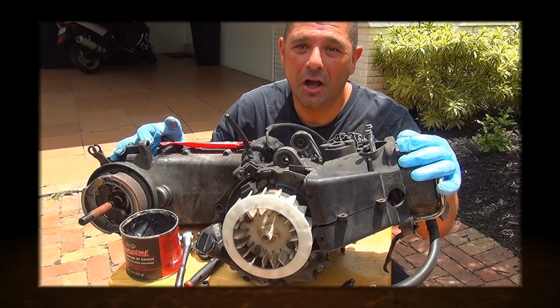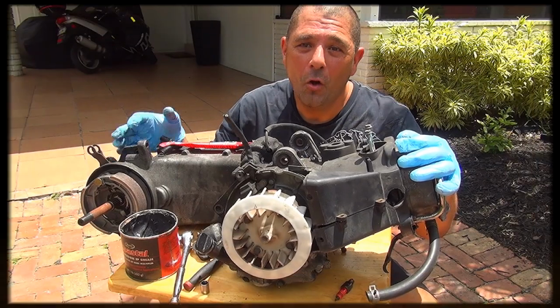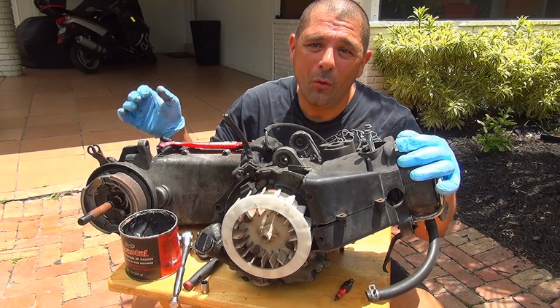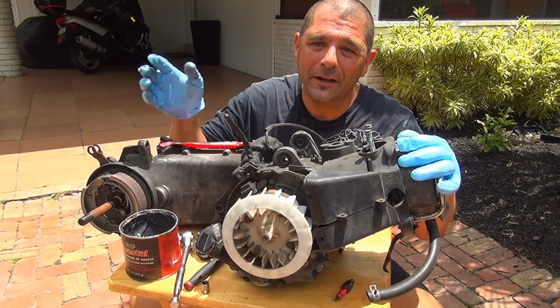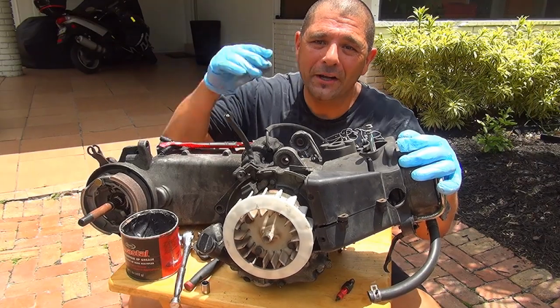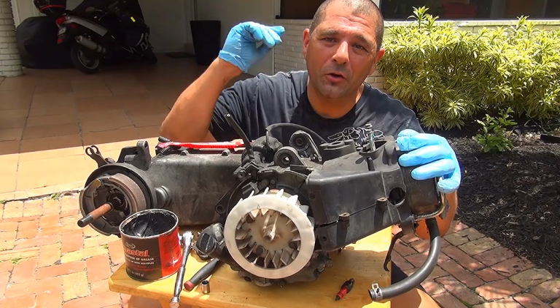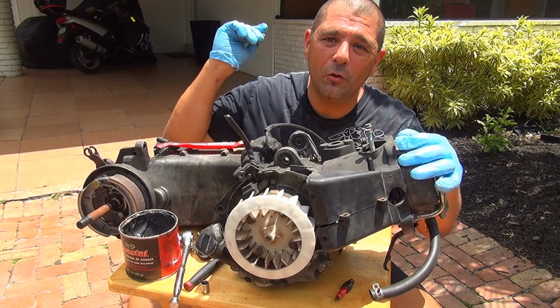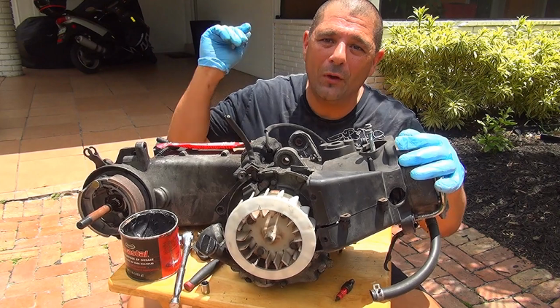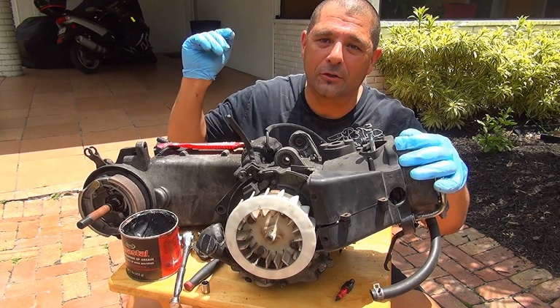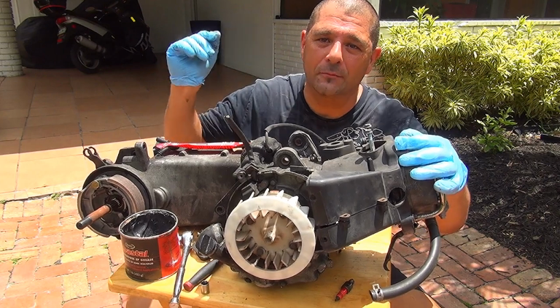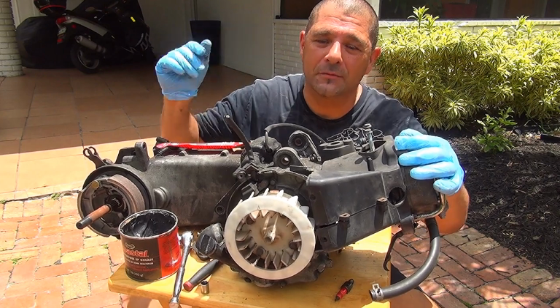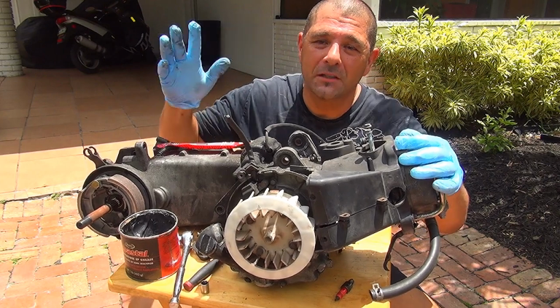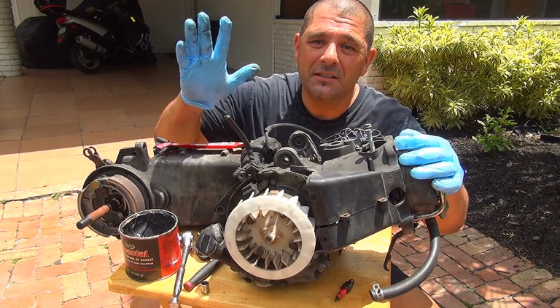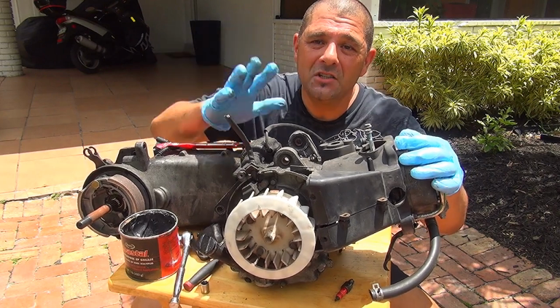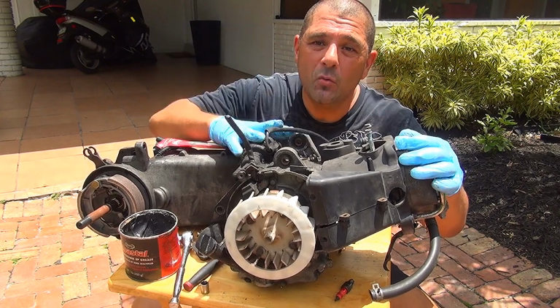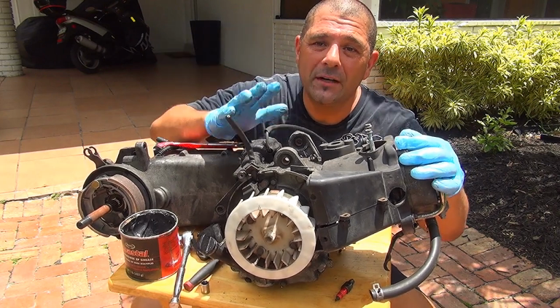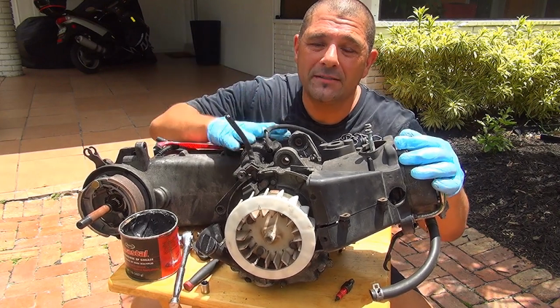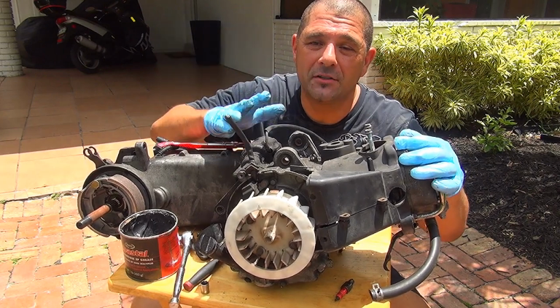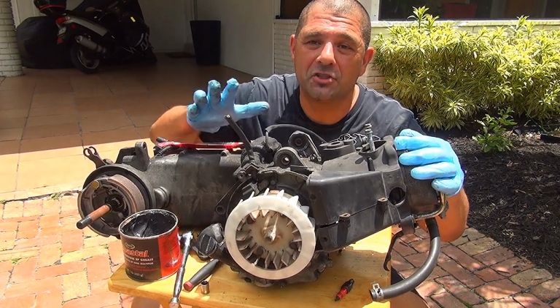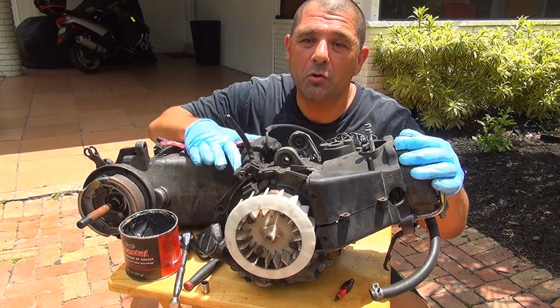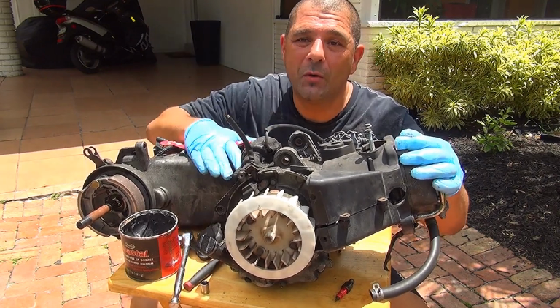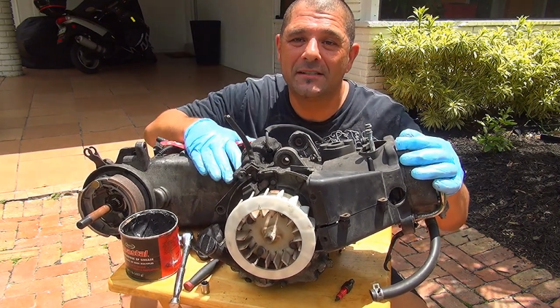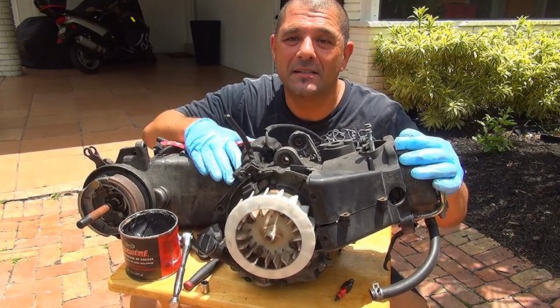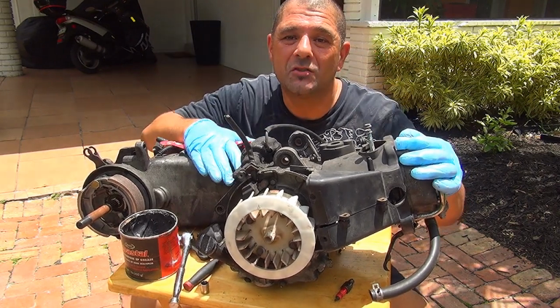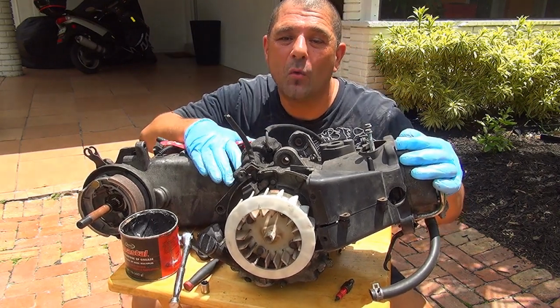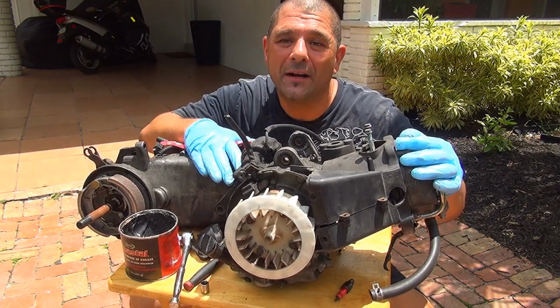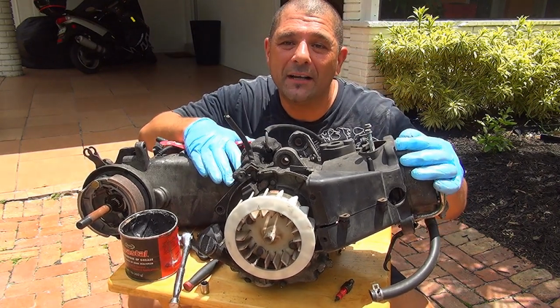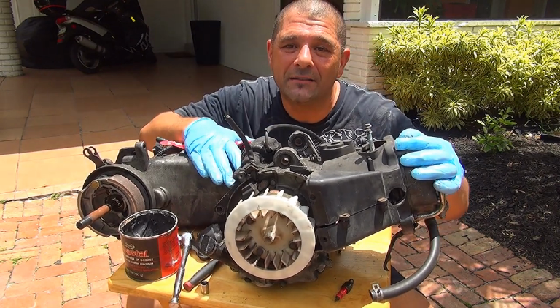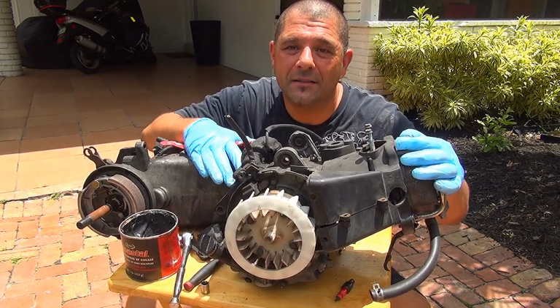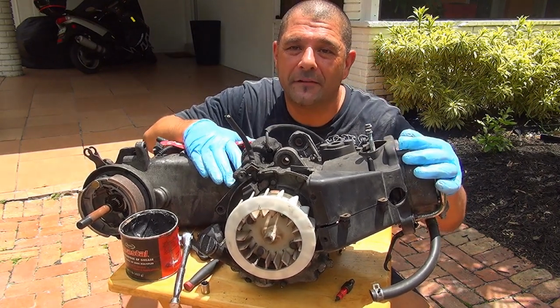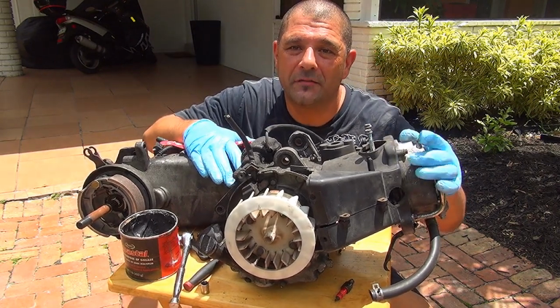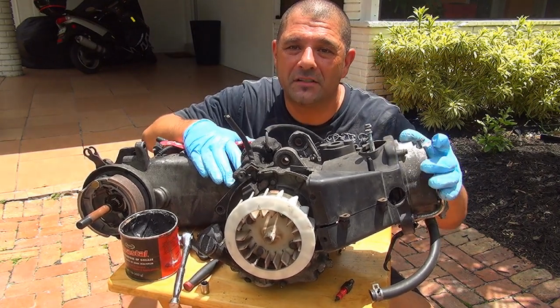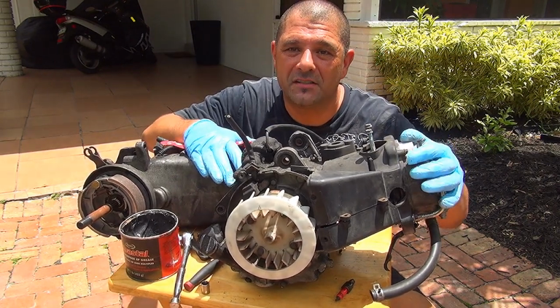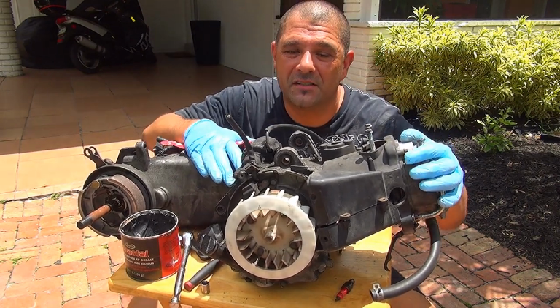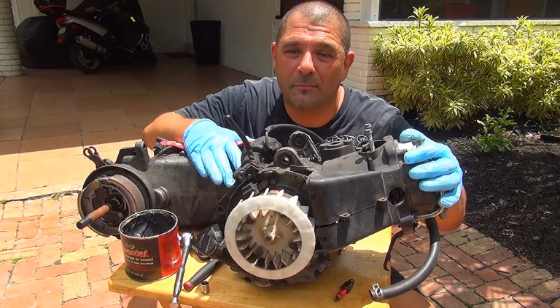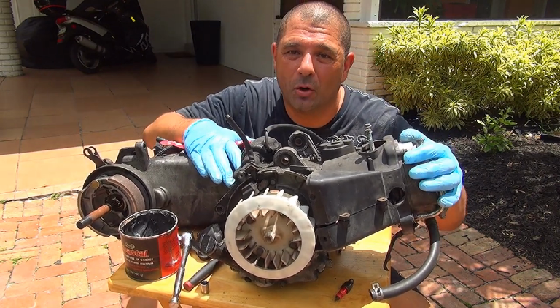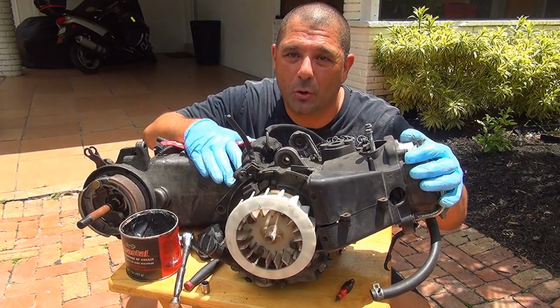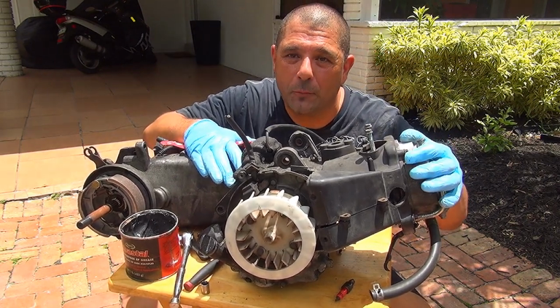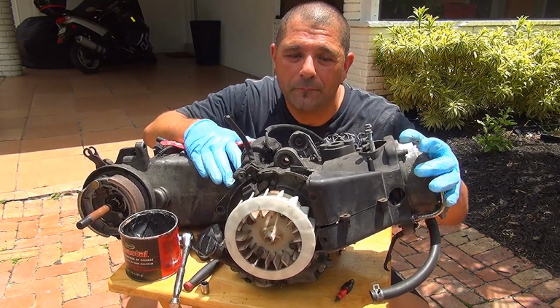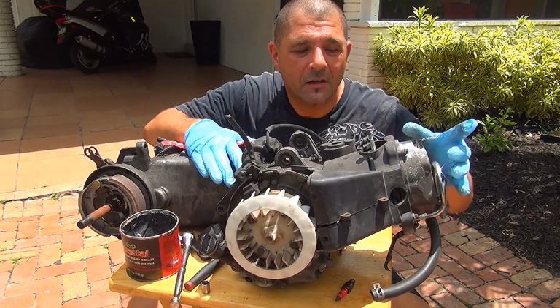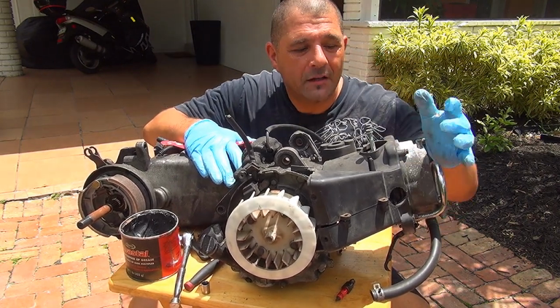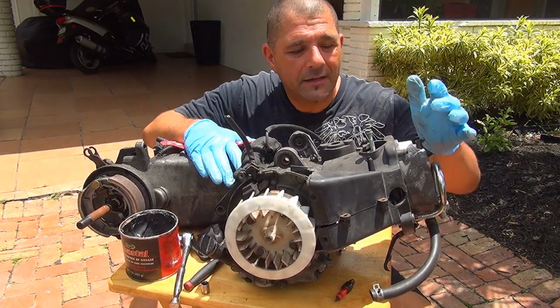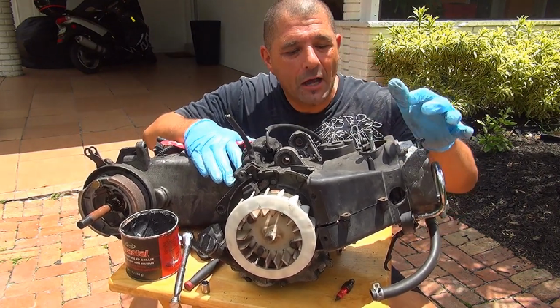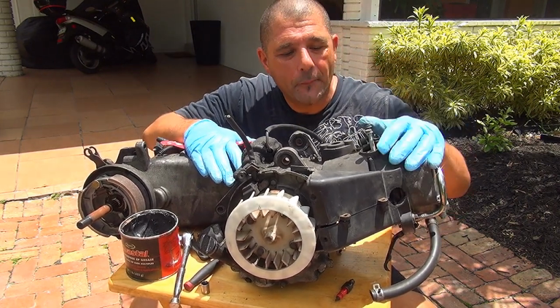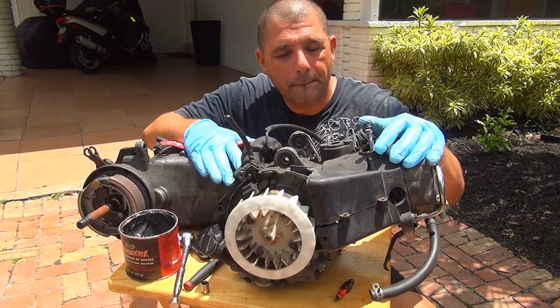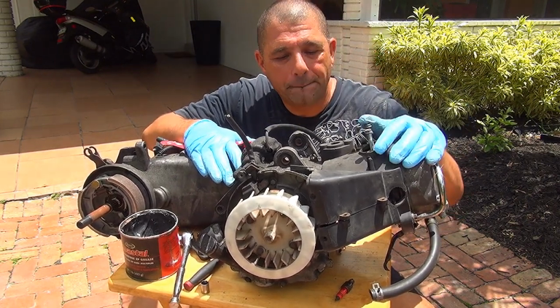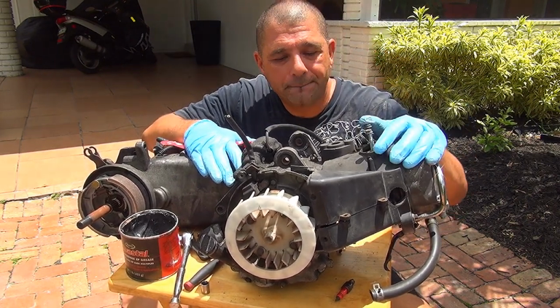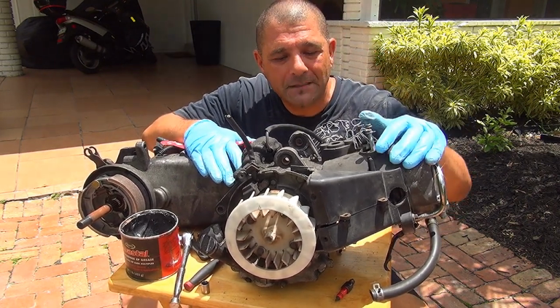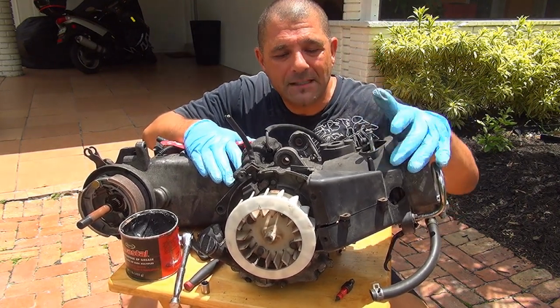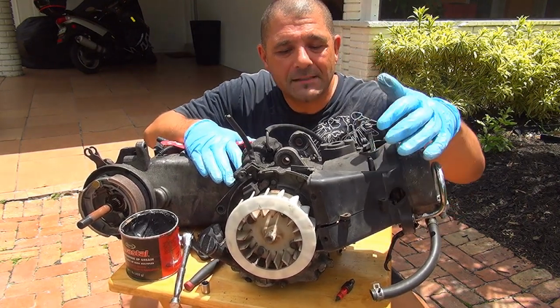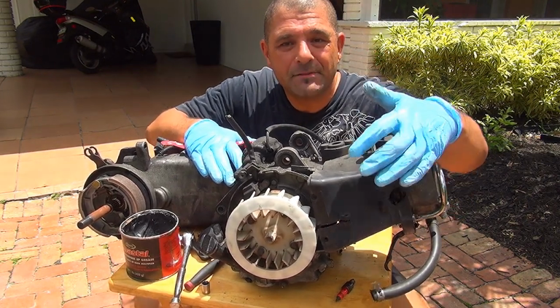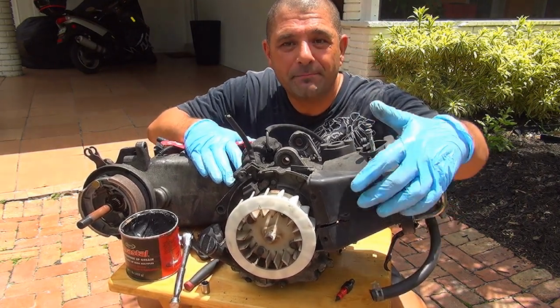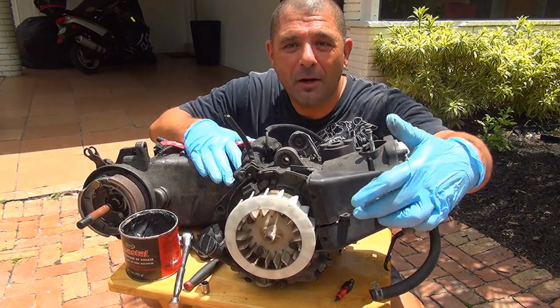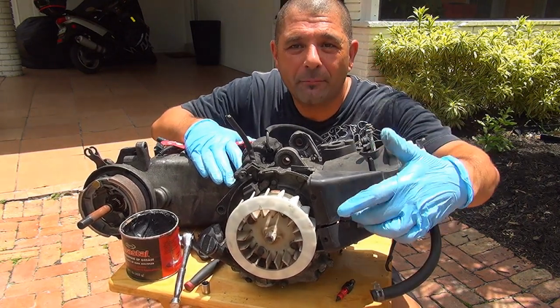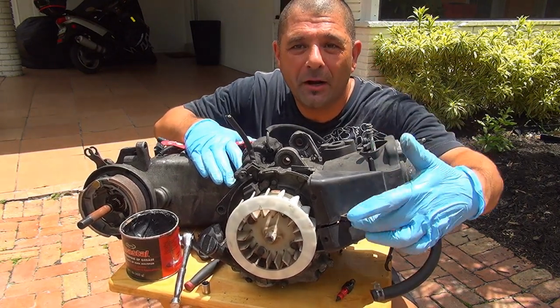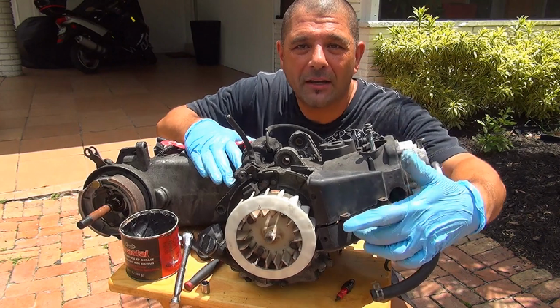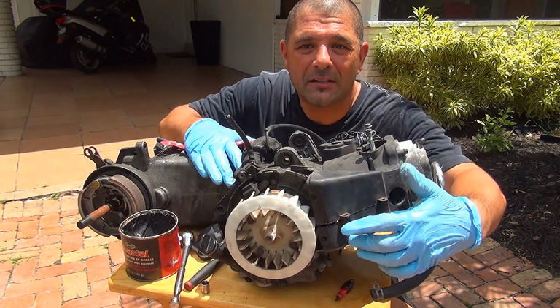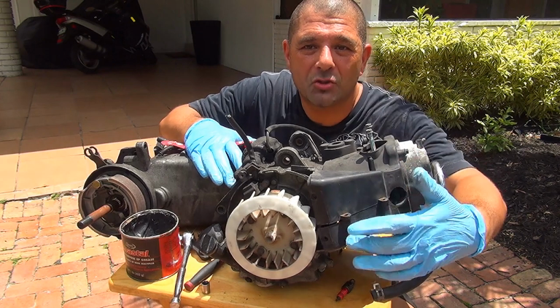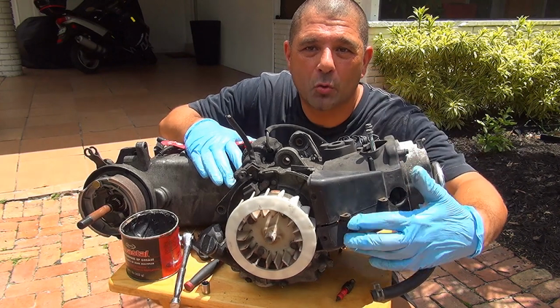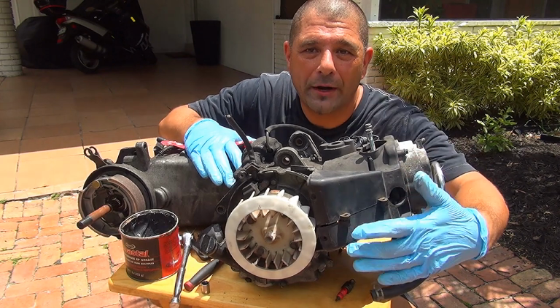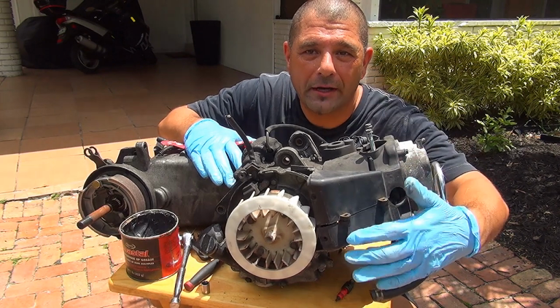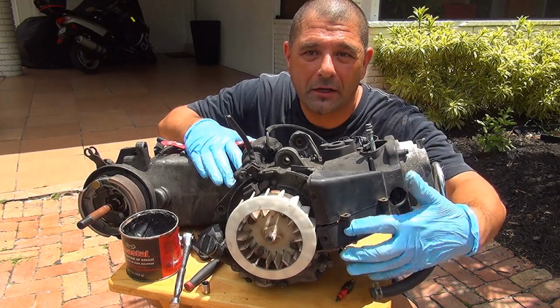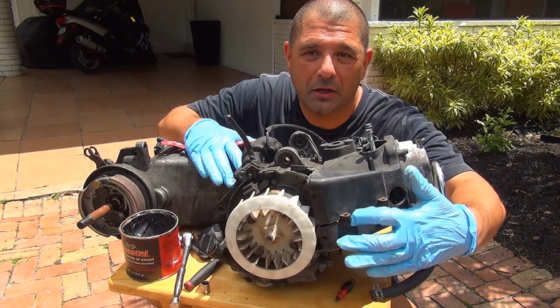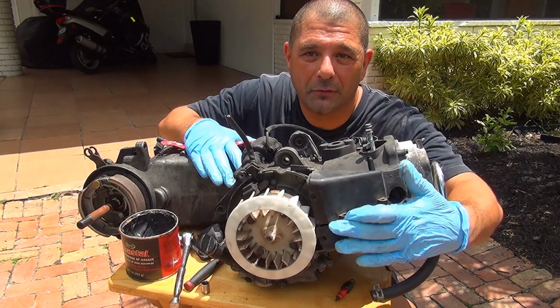Well hello and welcome! This one is a GY6 150cc motor. Now this spark plug is right here.